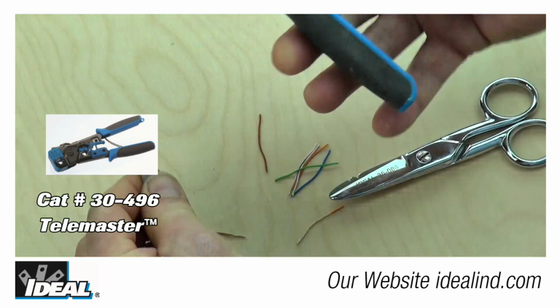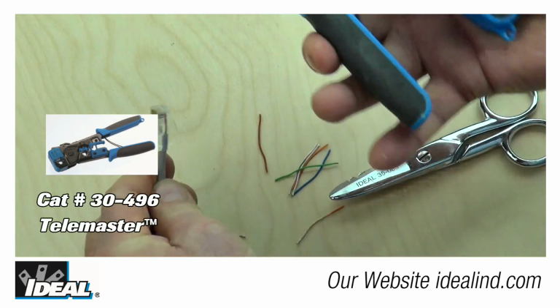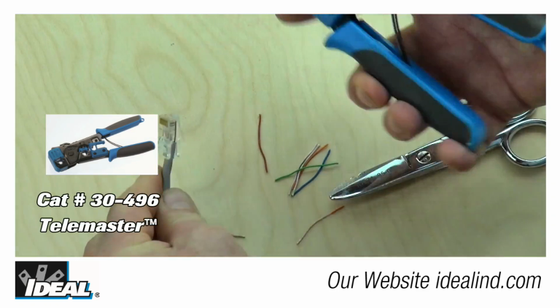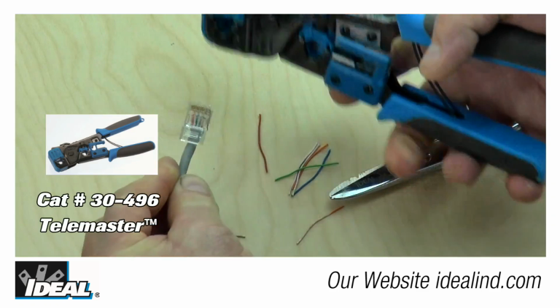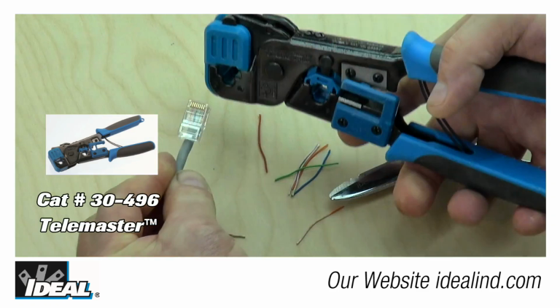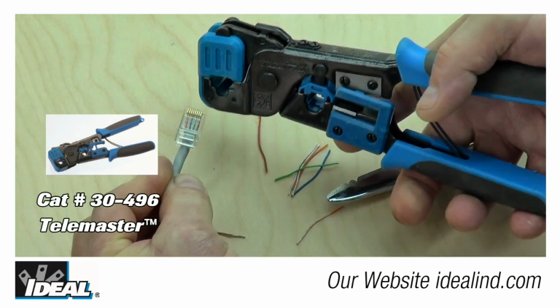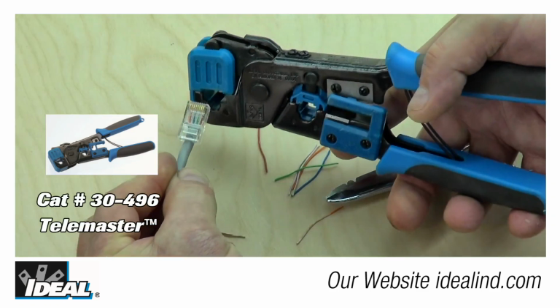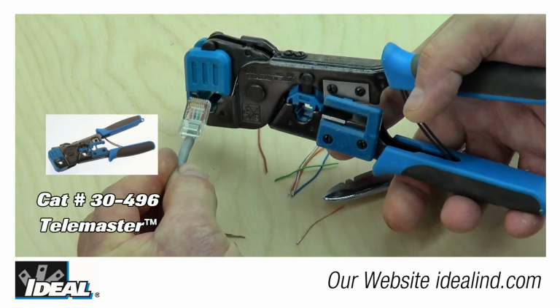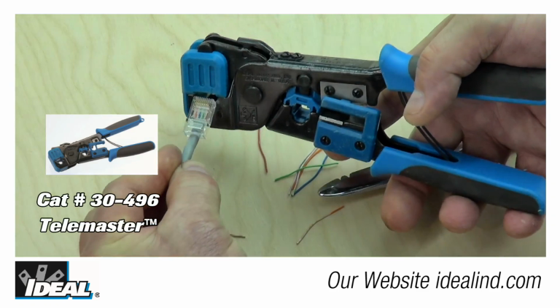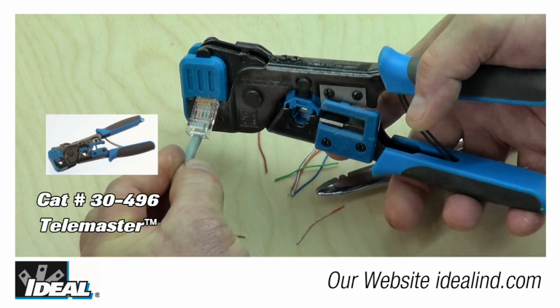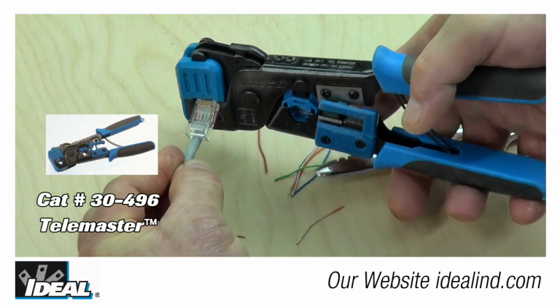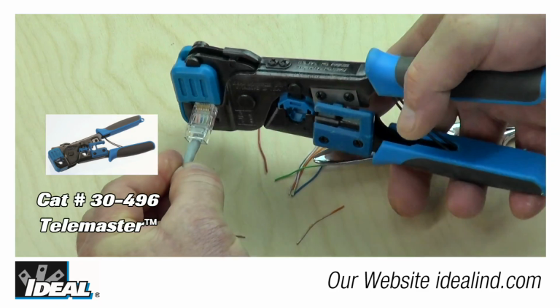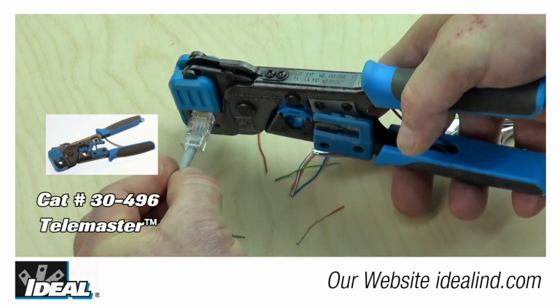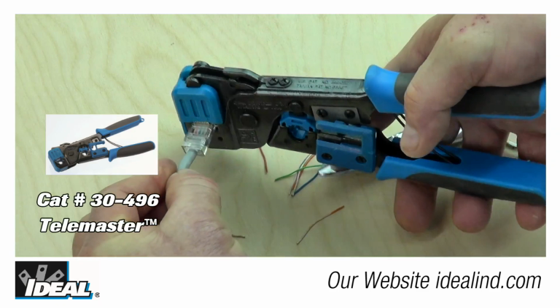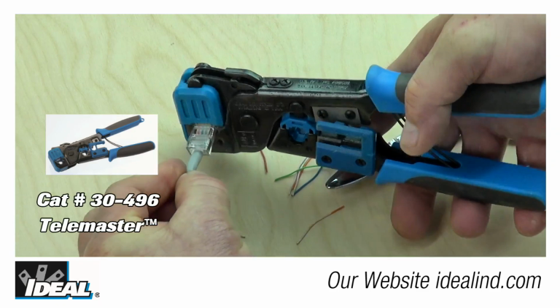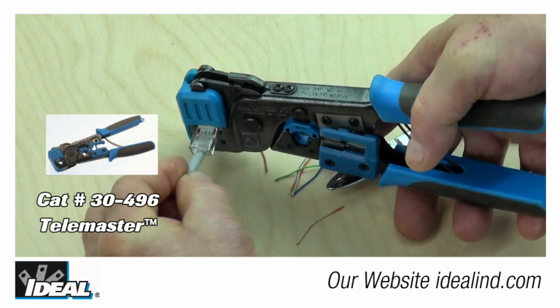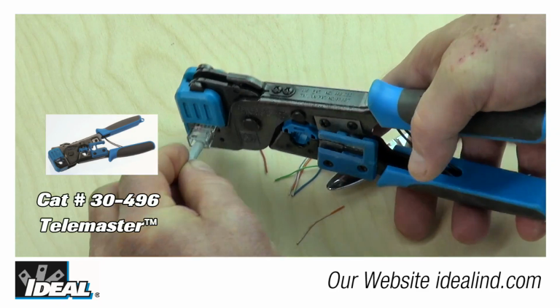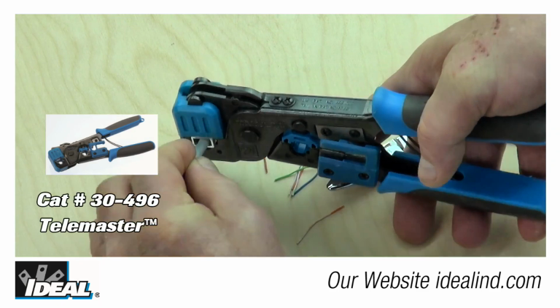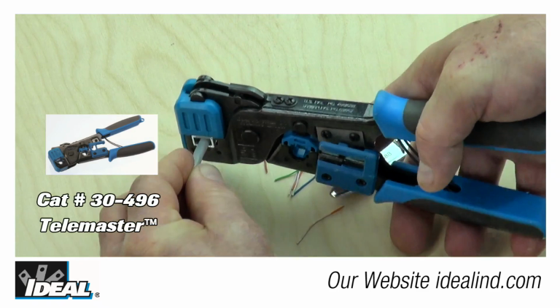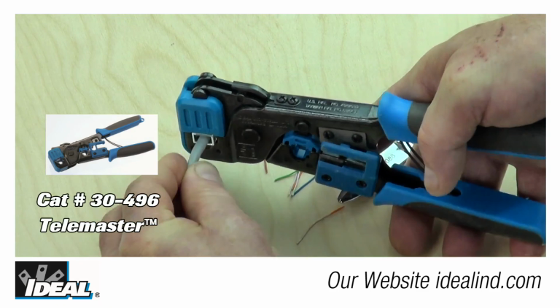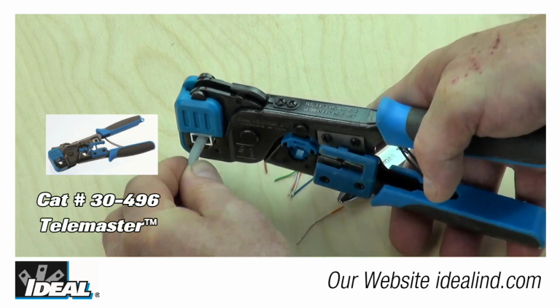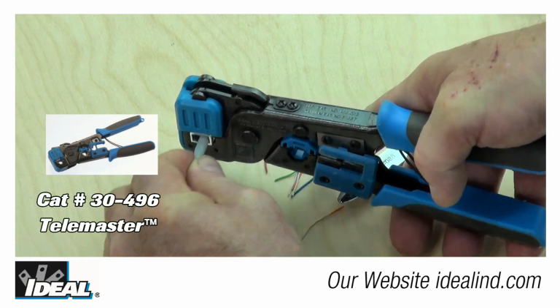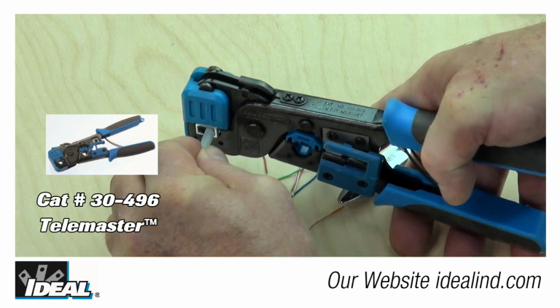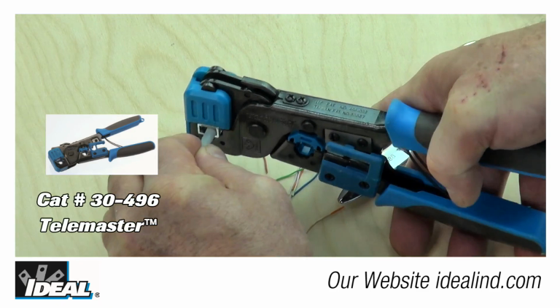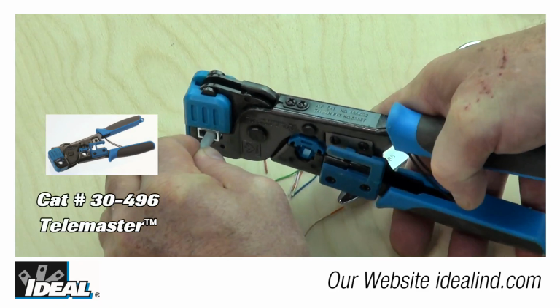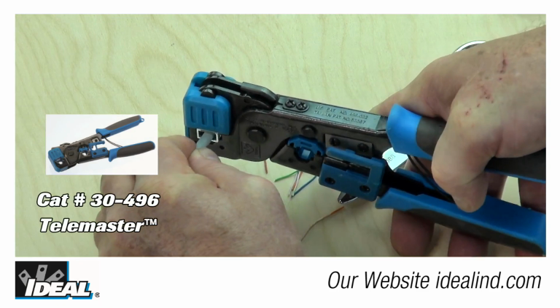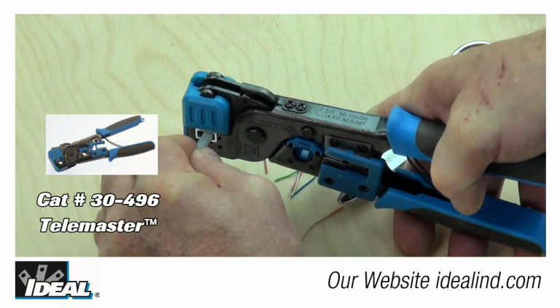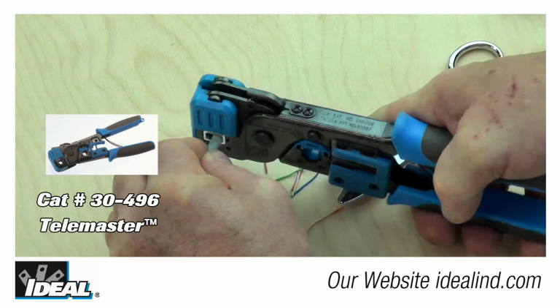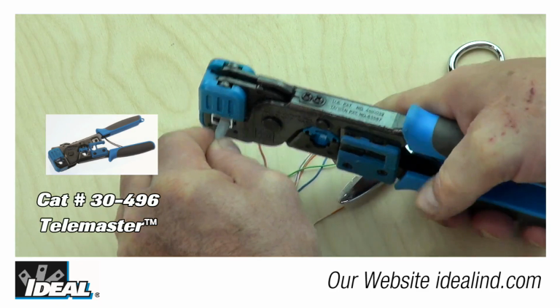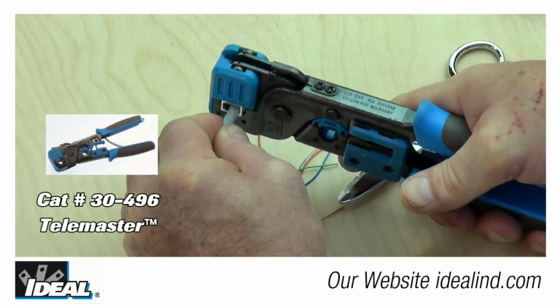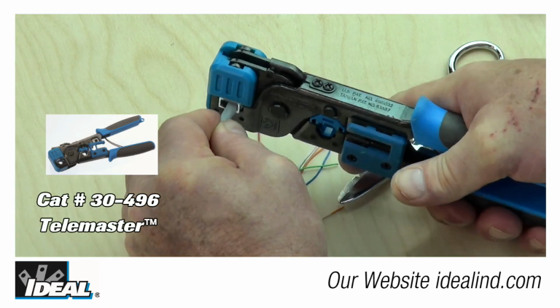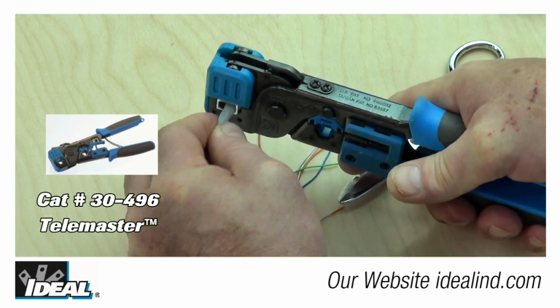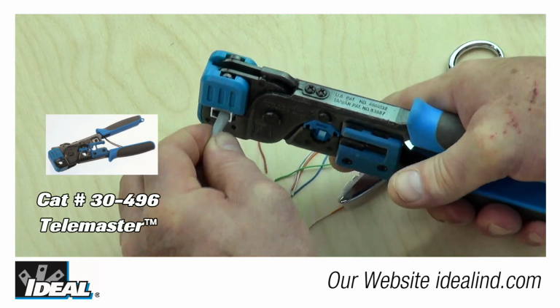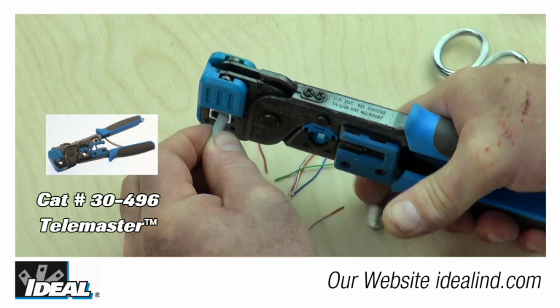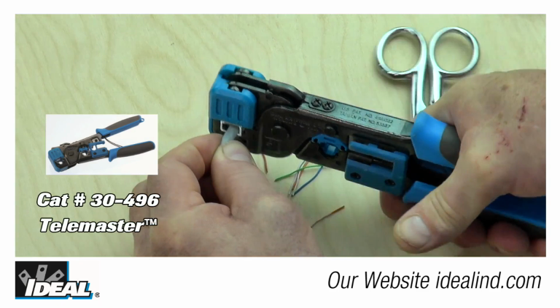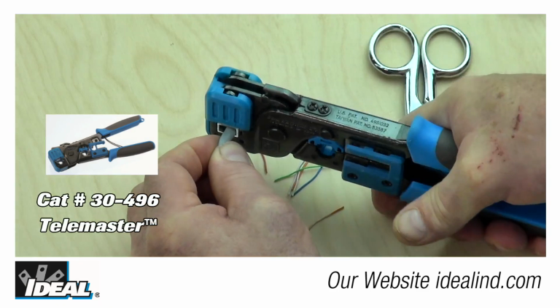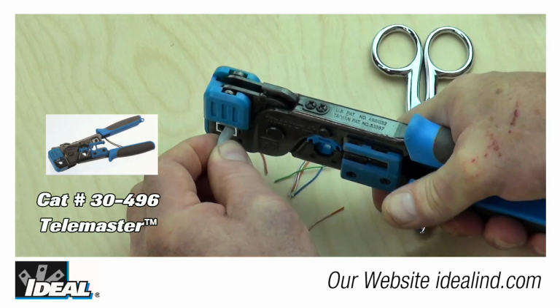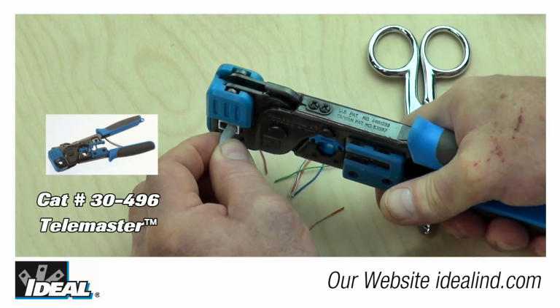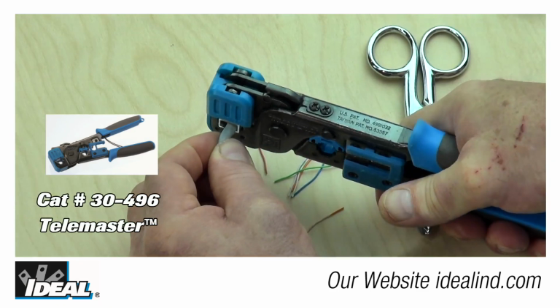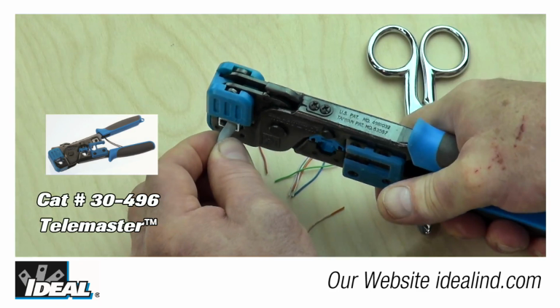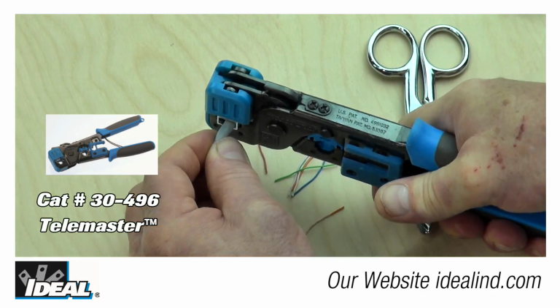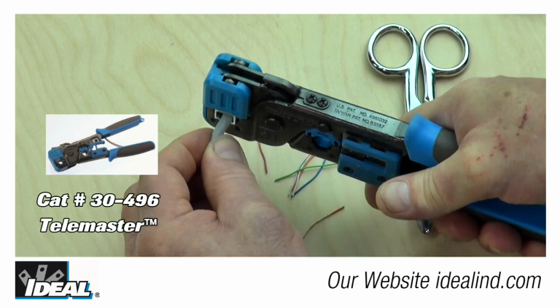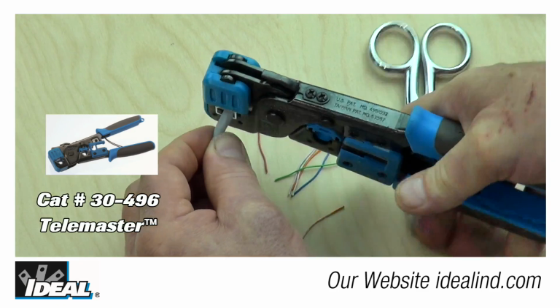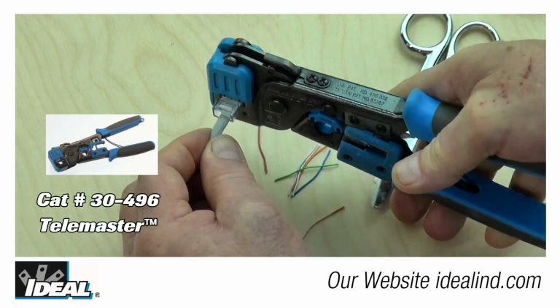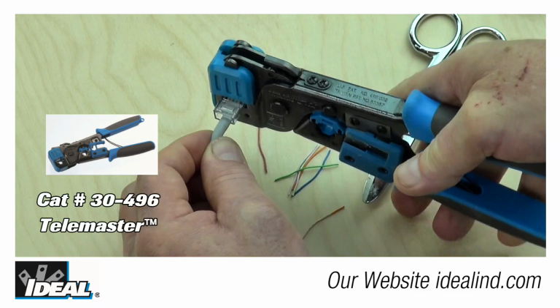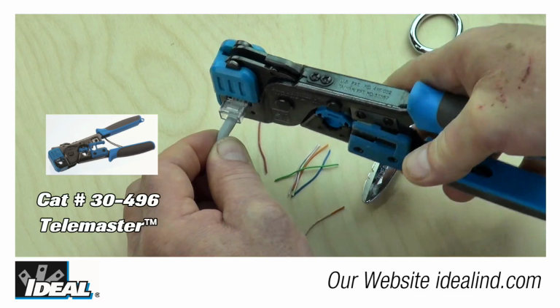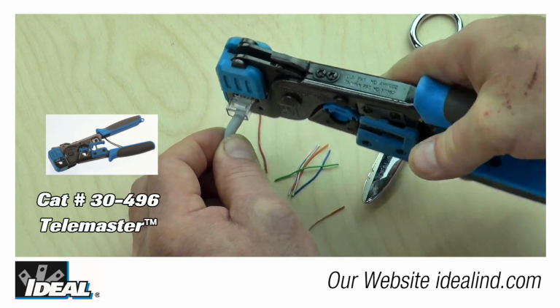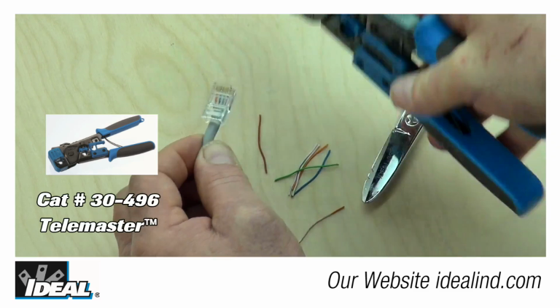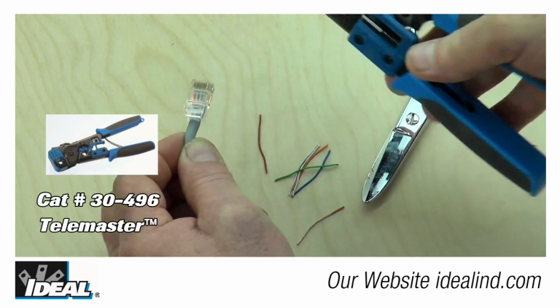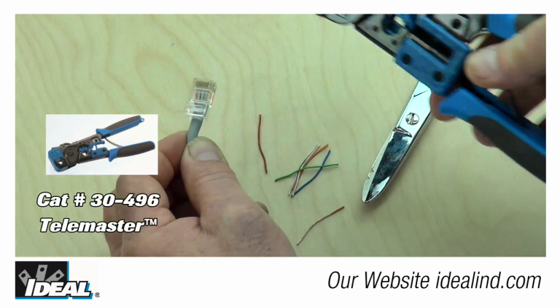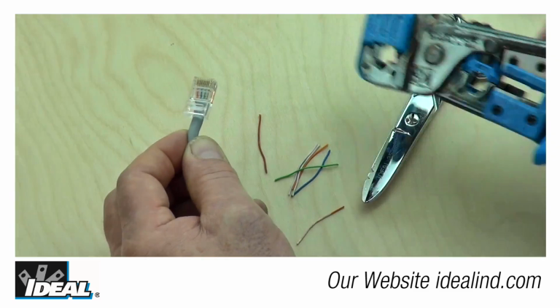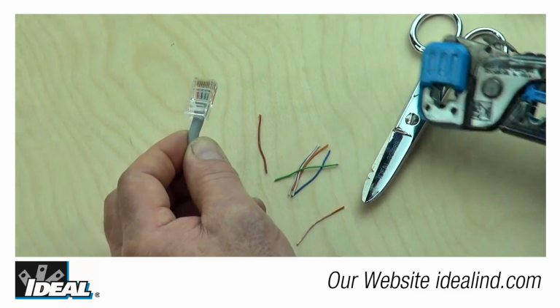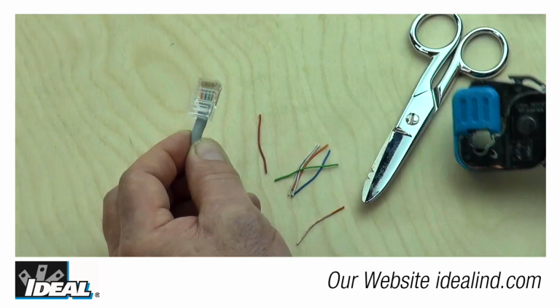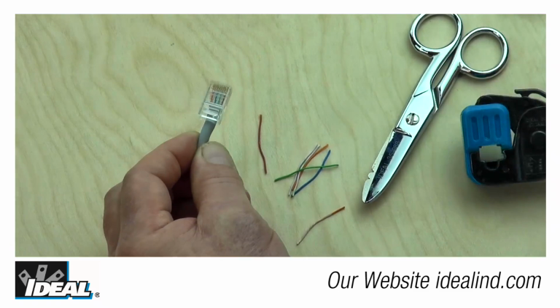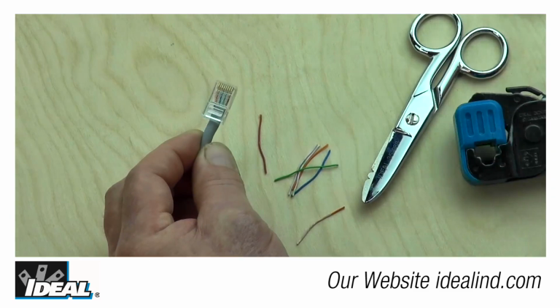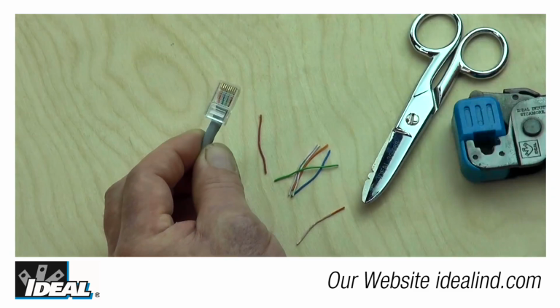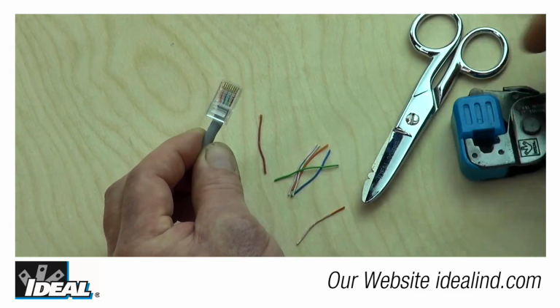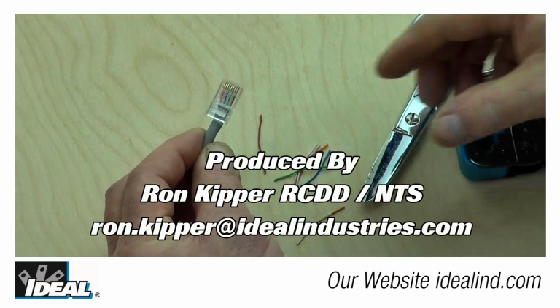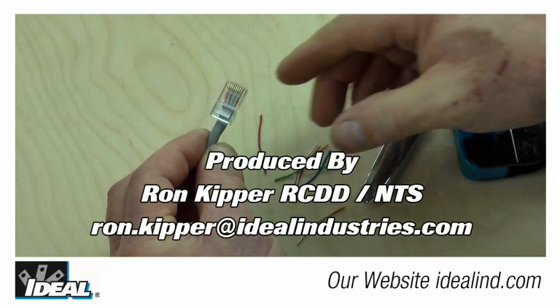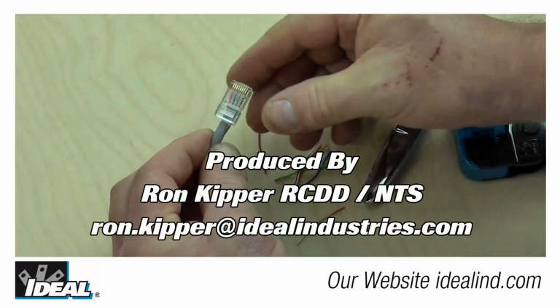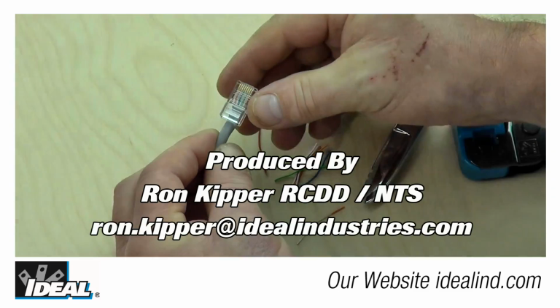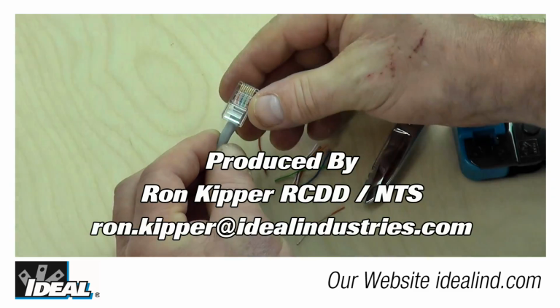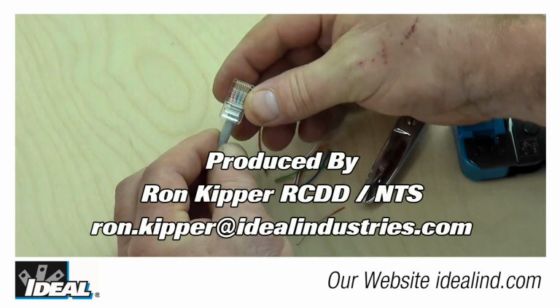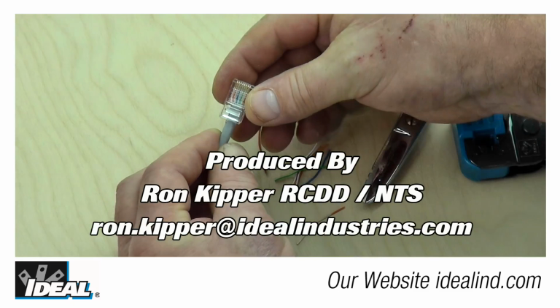Then go ahead and terminate that with a modular plug crimping tool, creating a completed Cat5e modular plug.